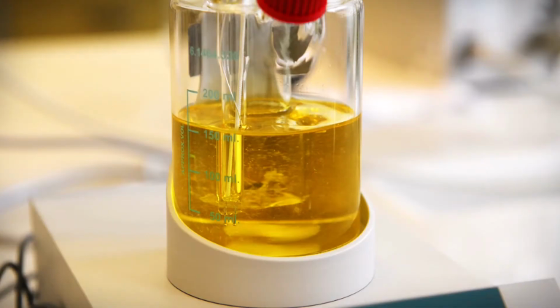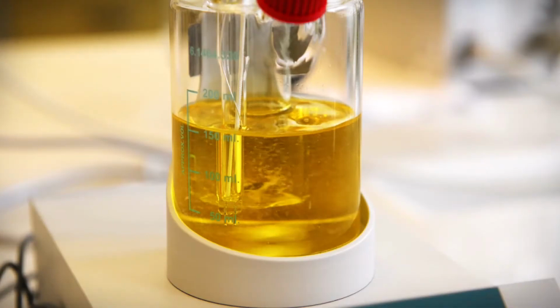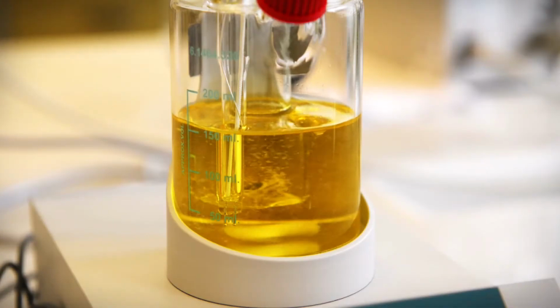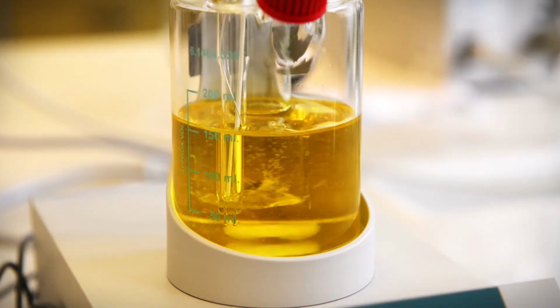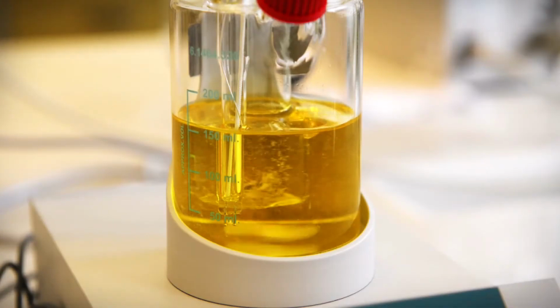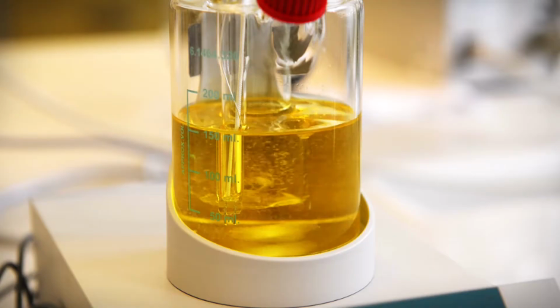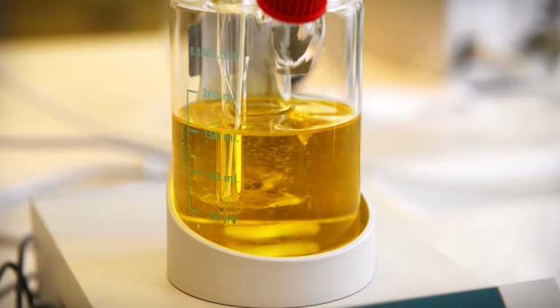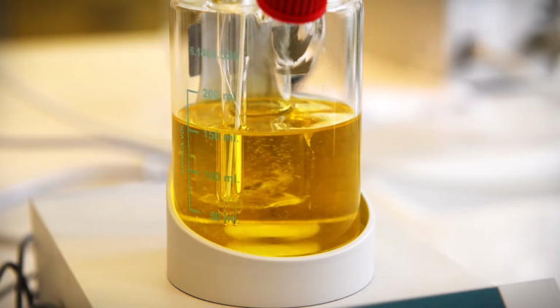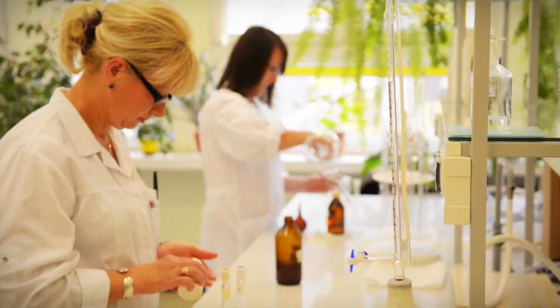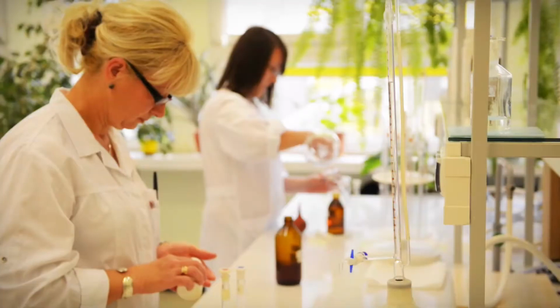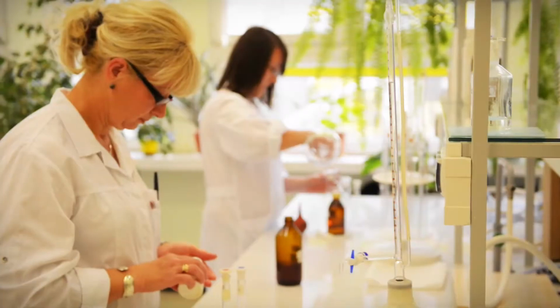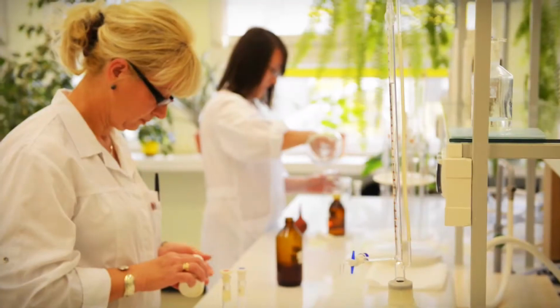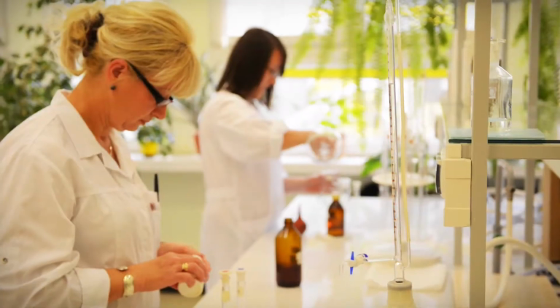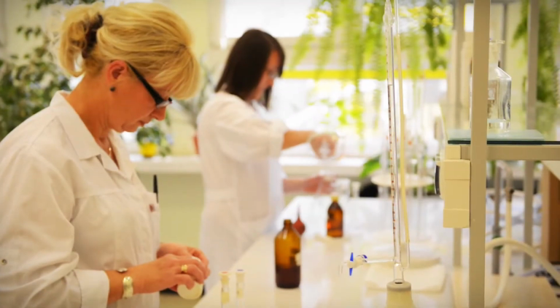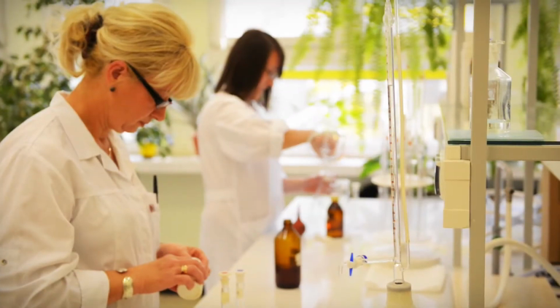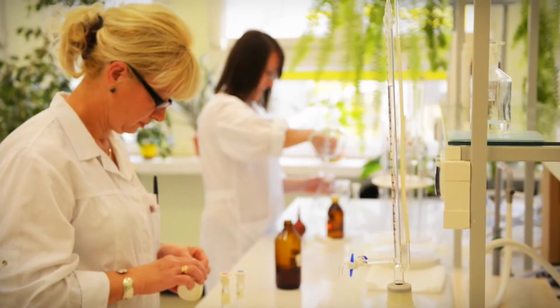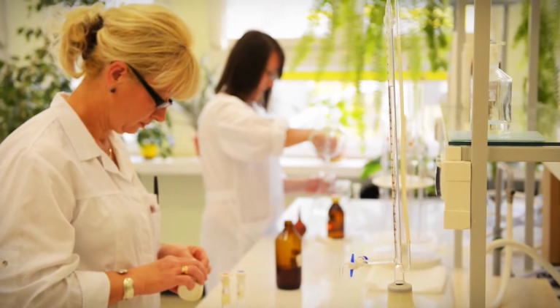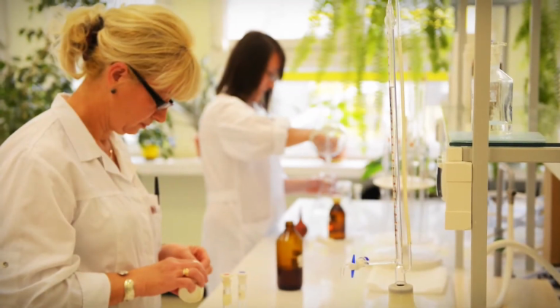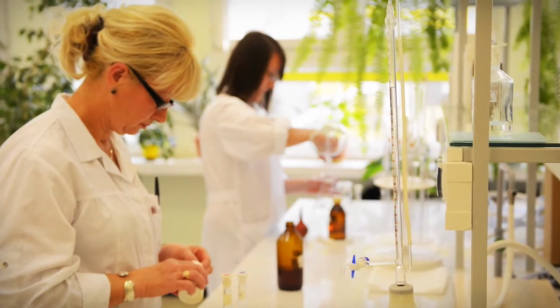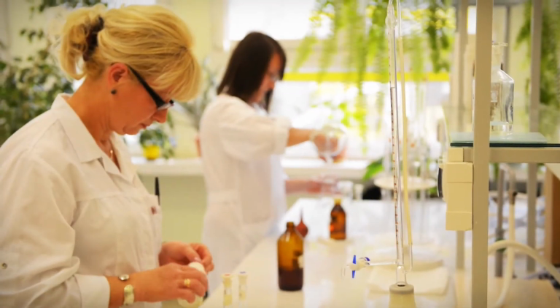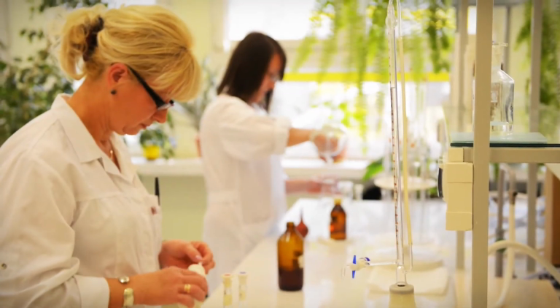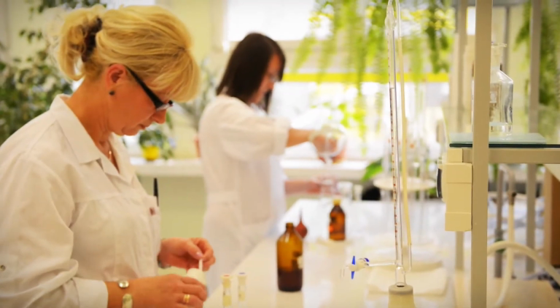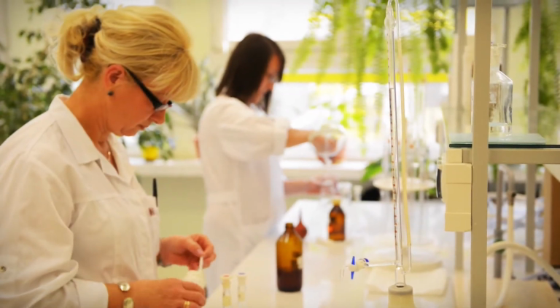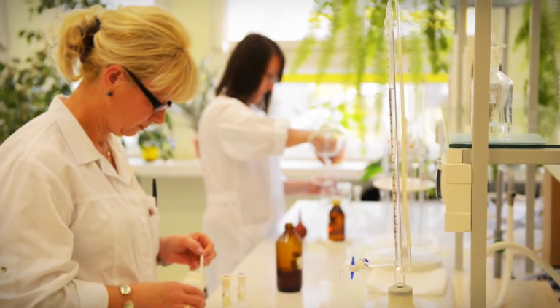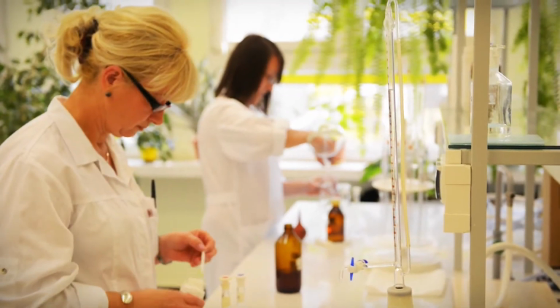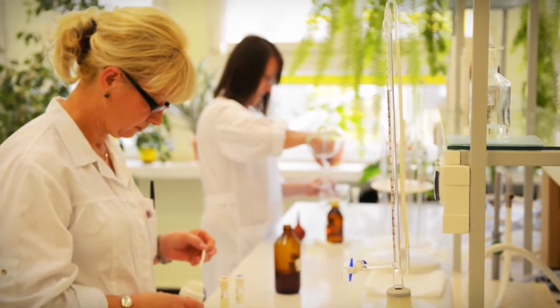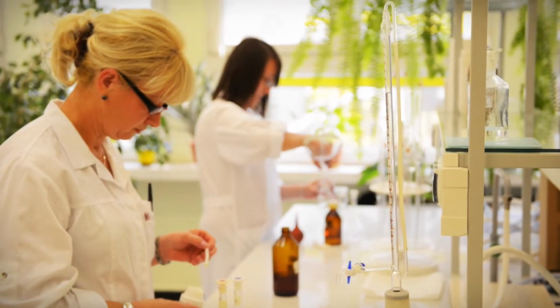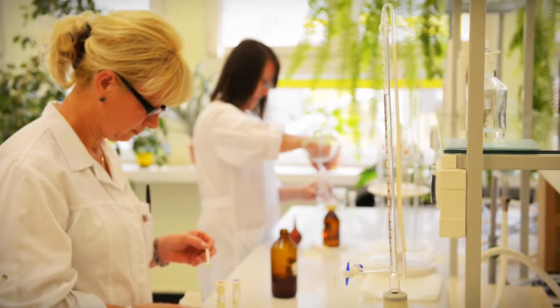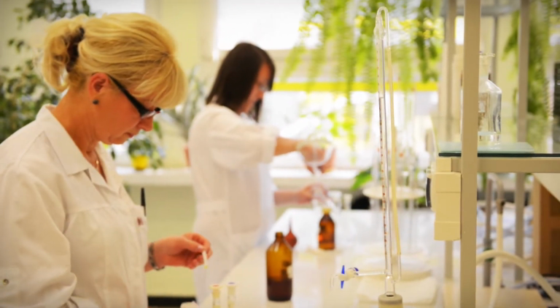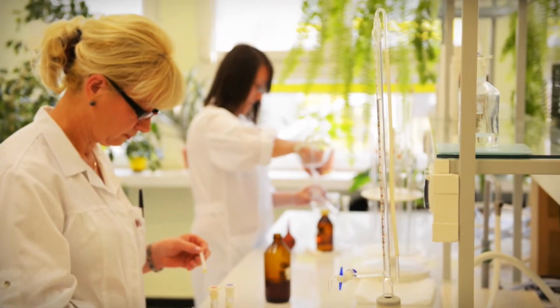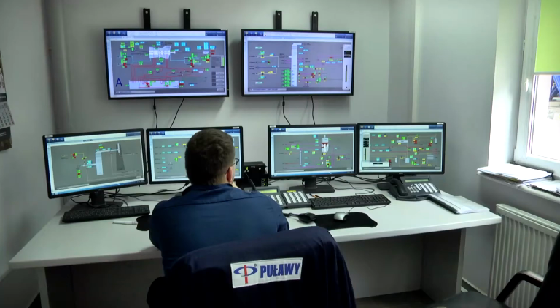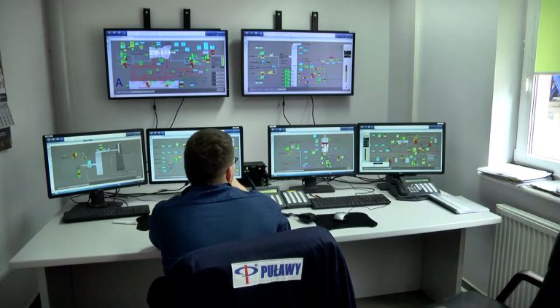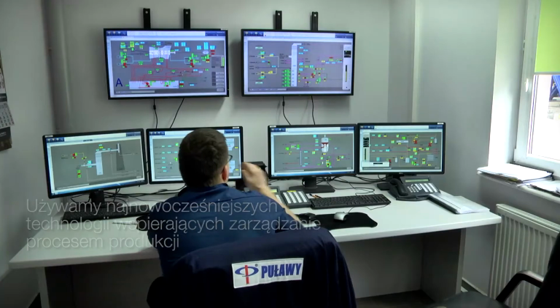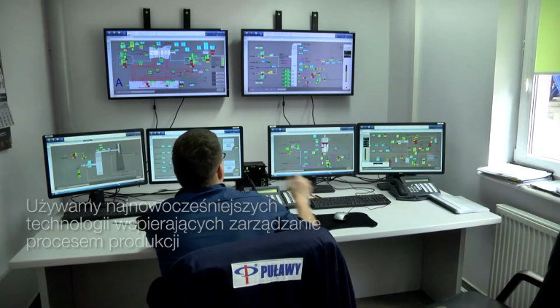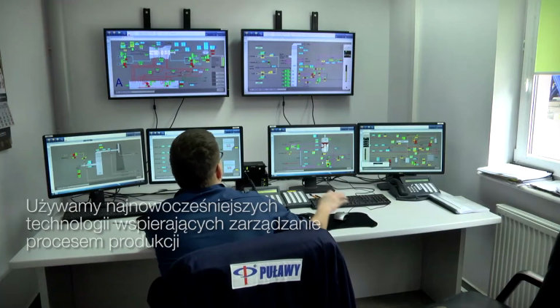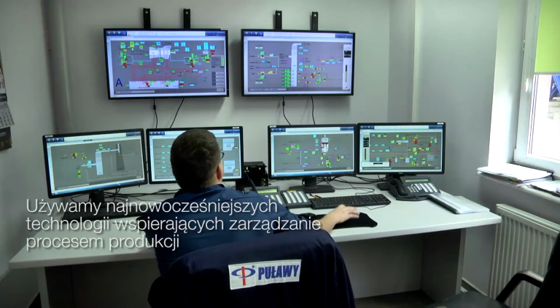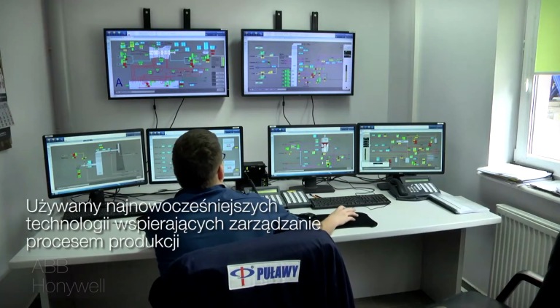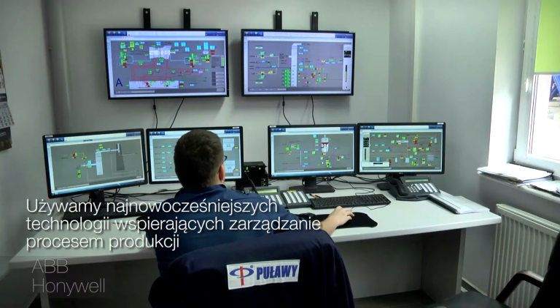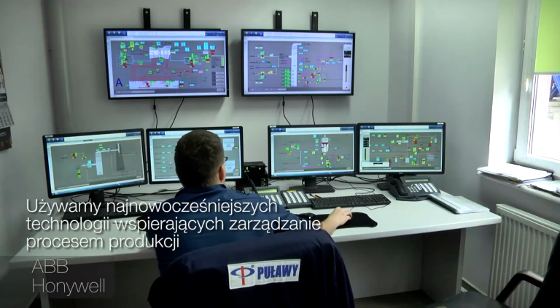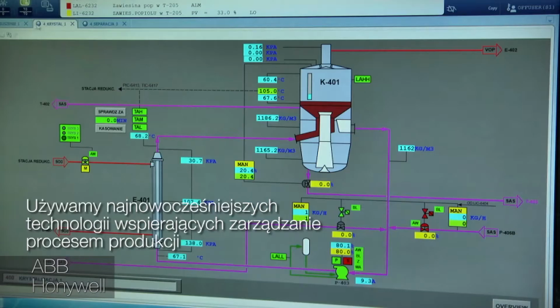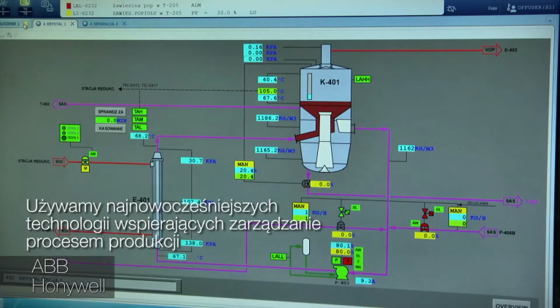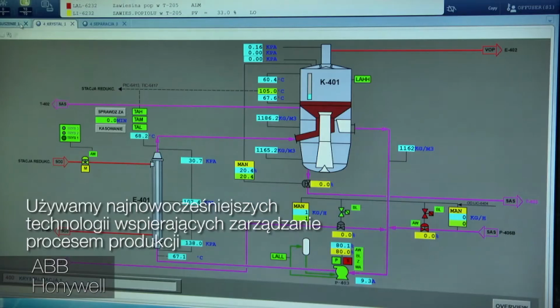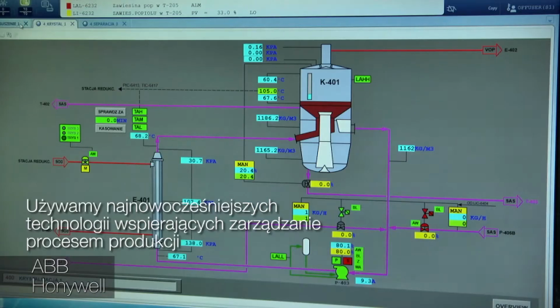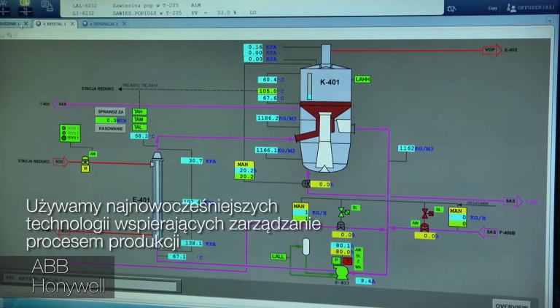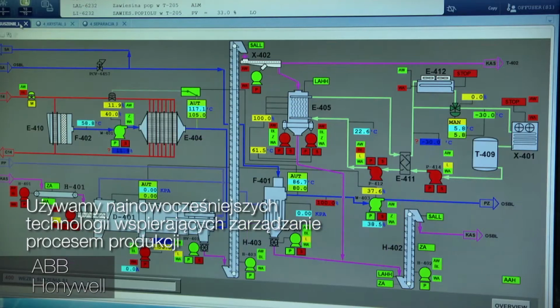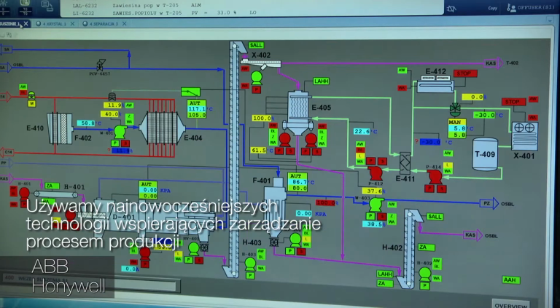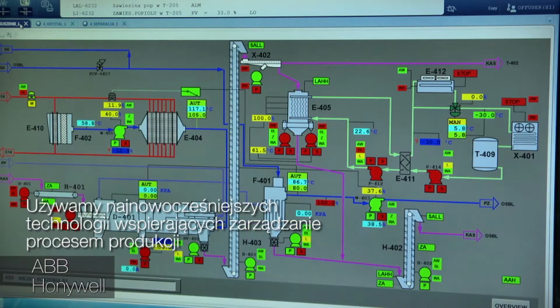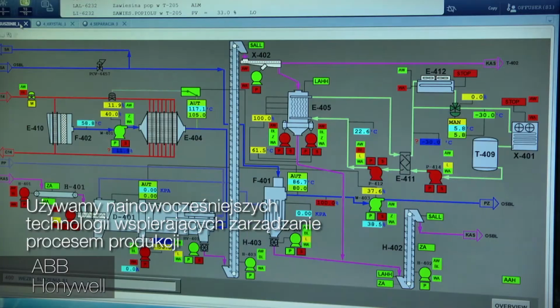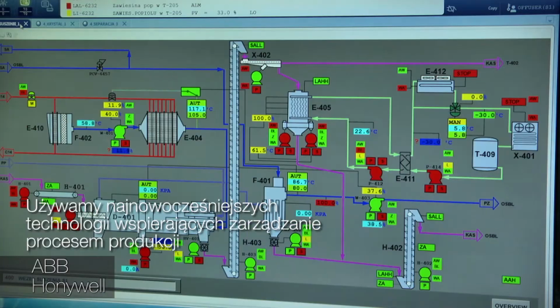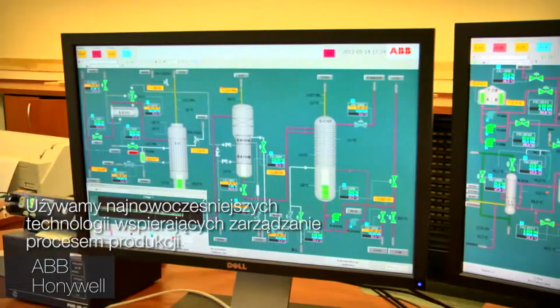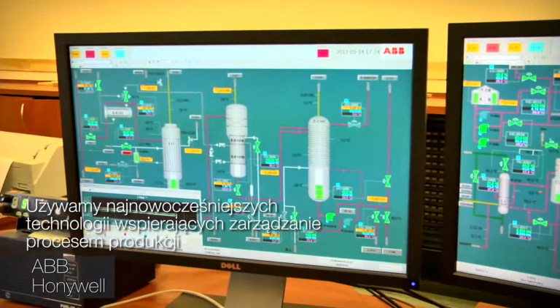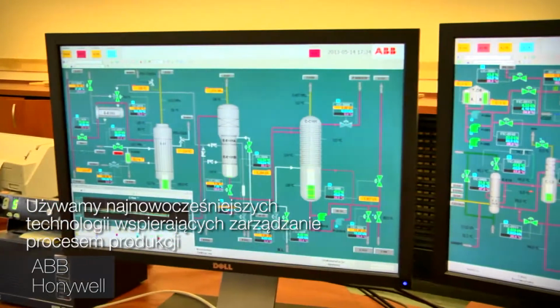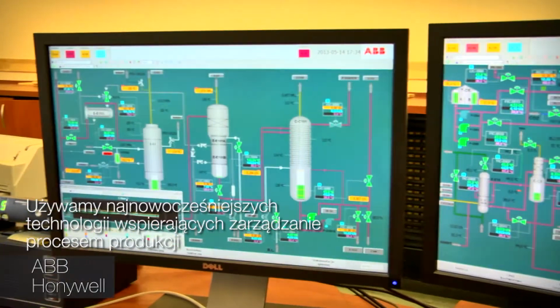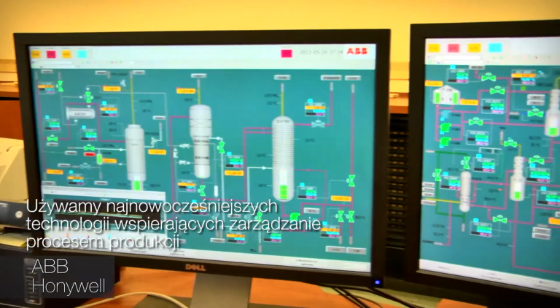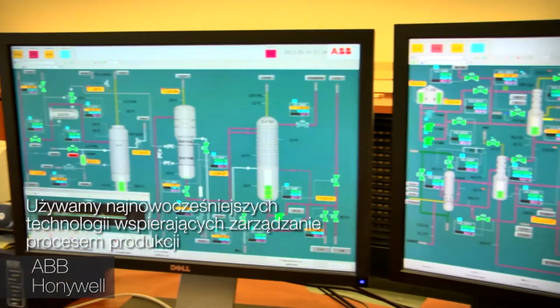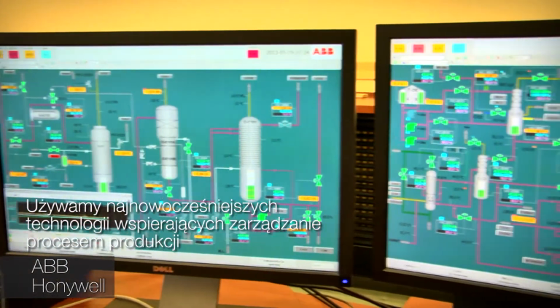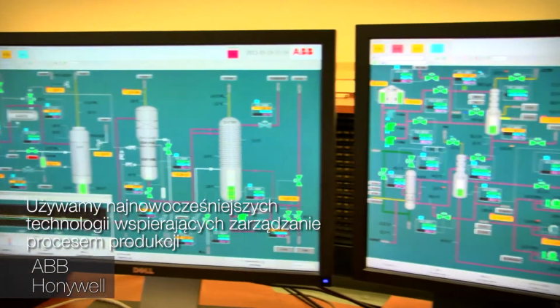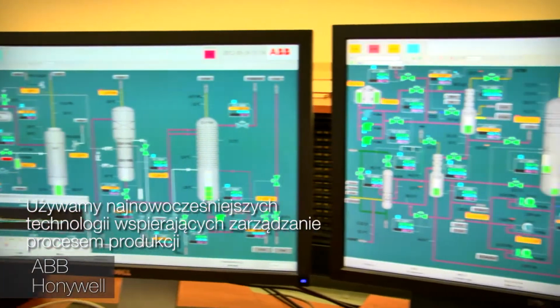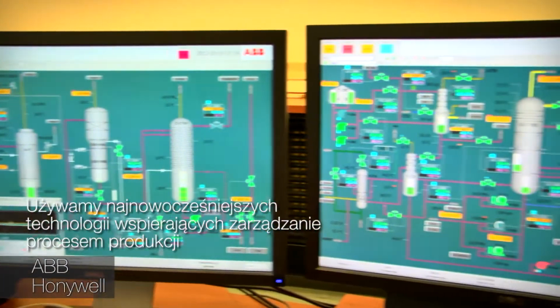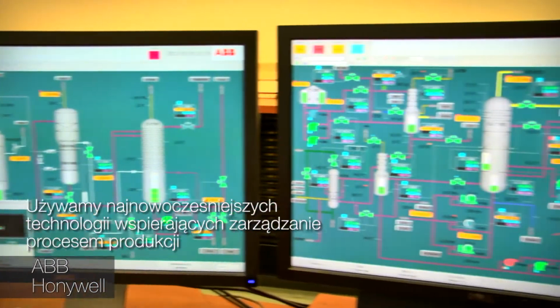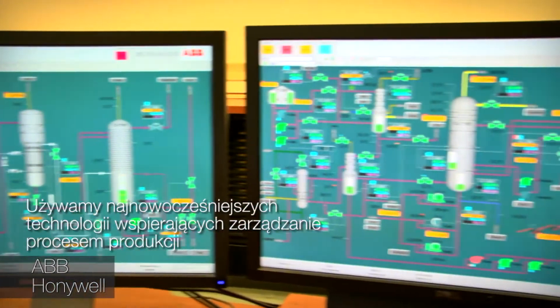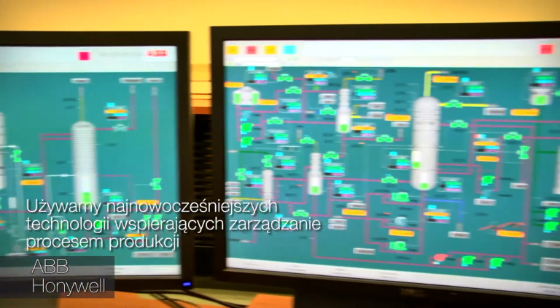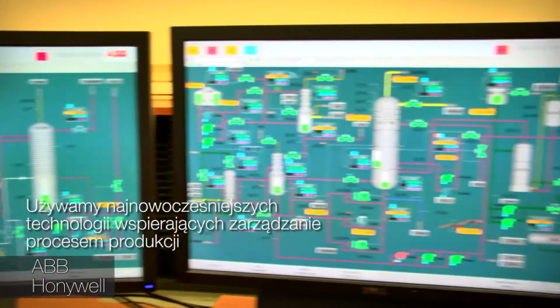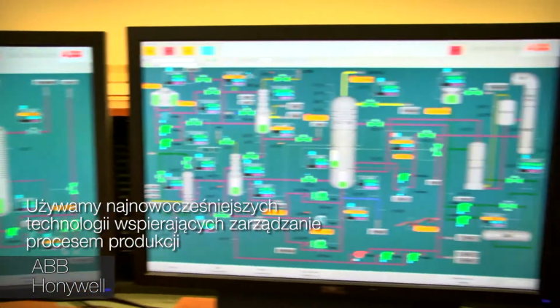We use state-of-the-art technologies to support manufacturing process management, including ABB and Honeywell systems.